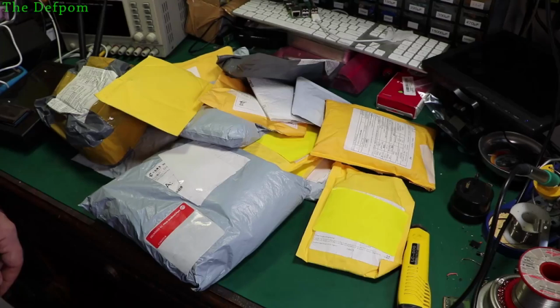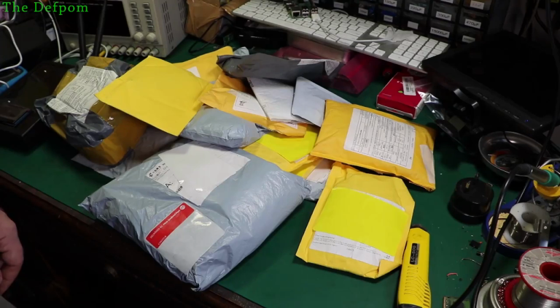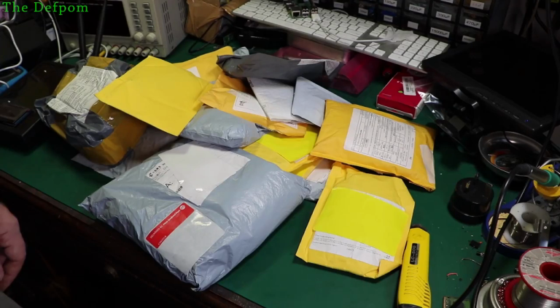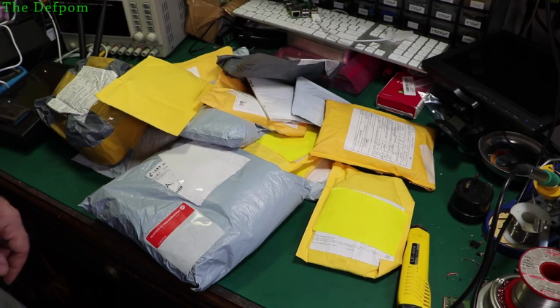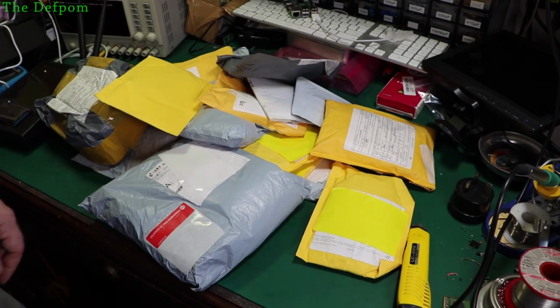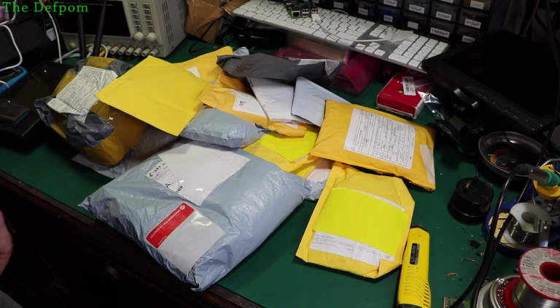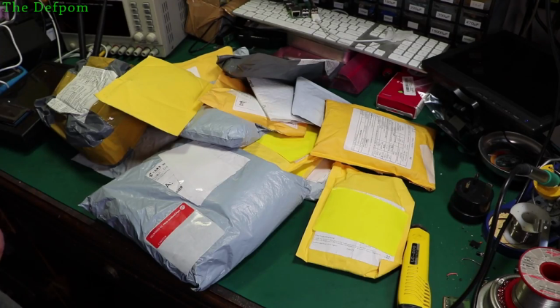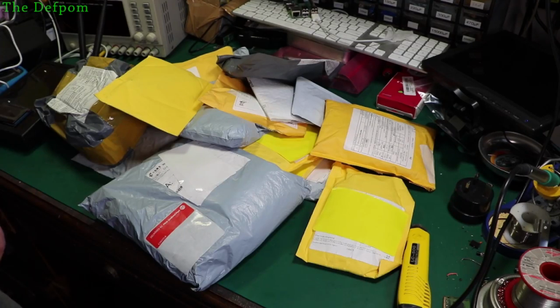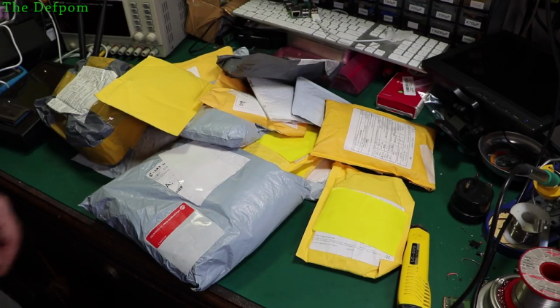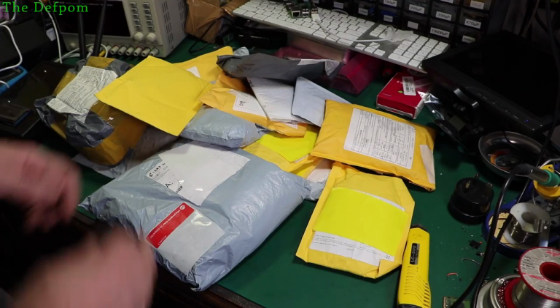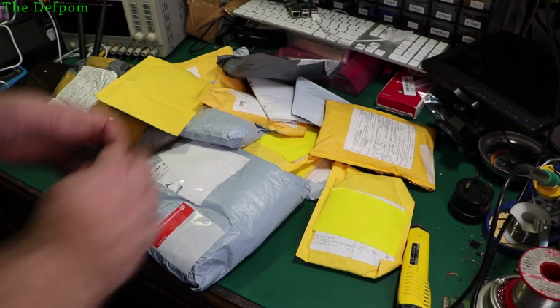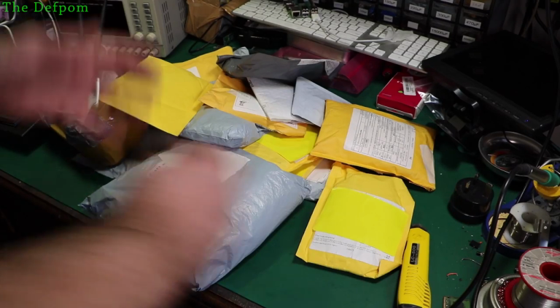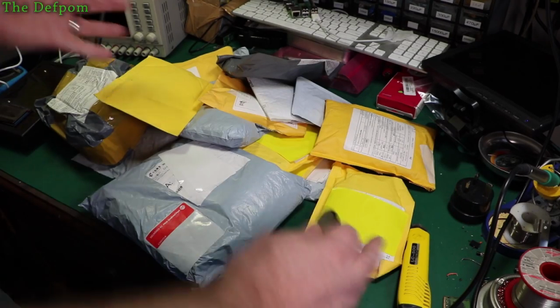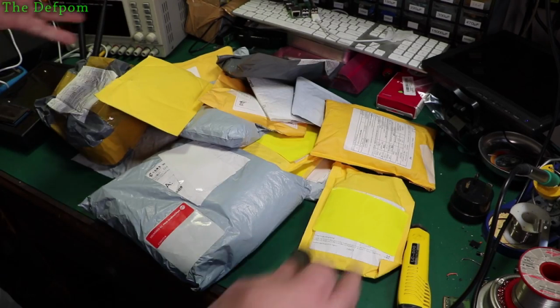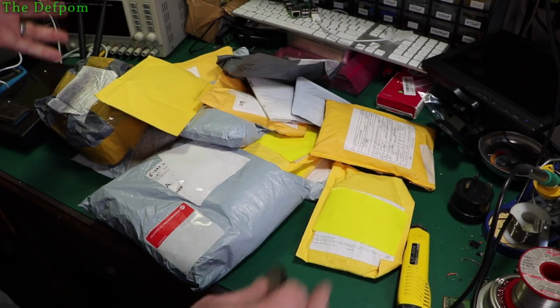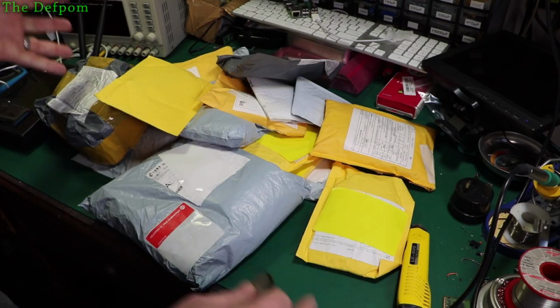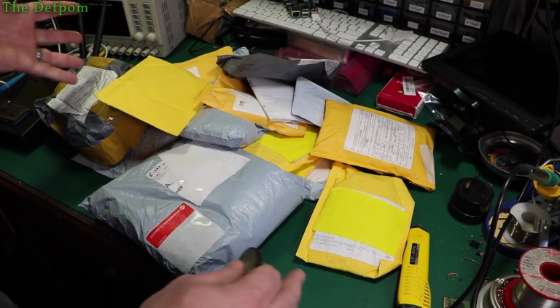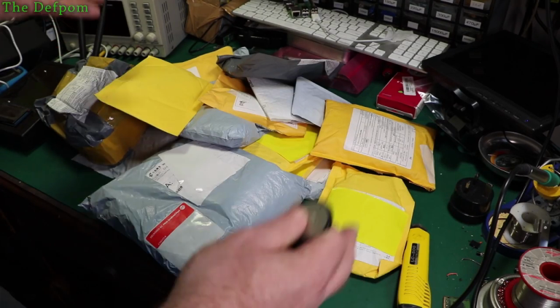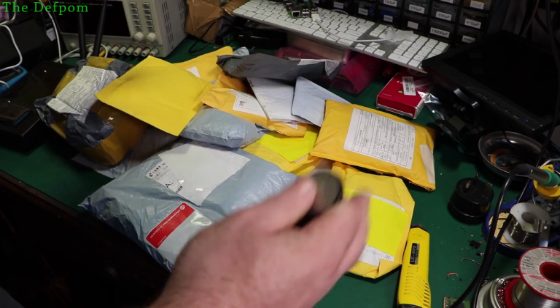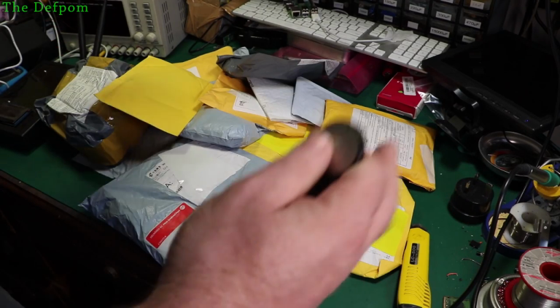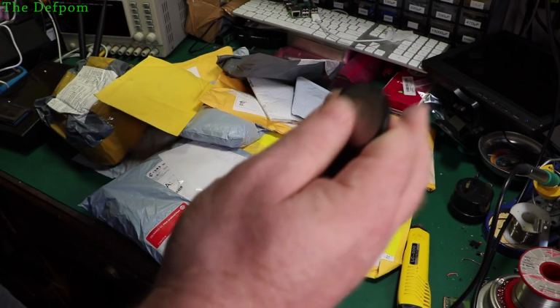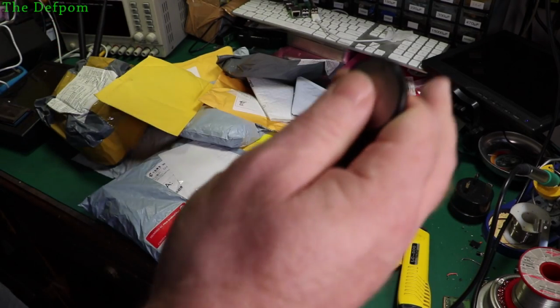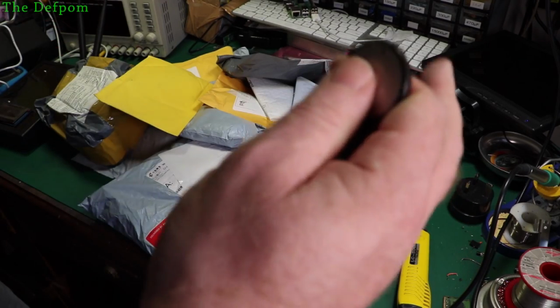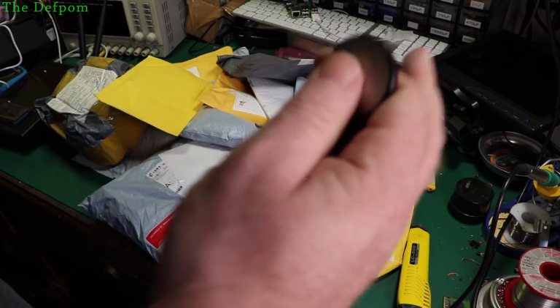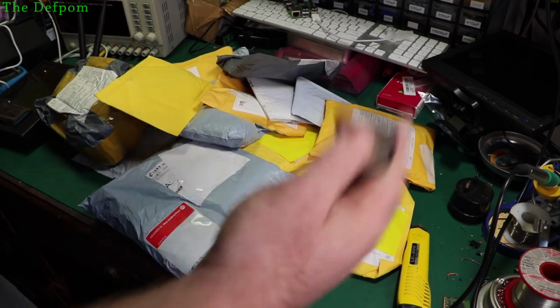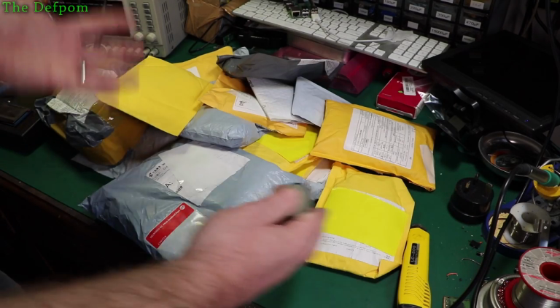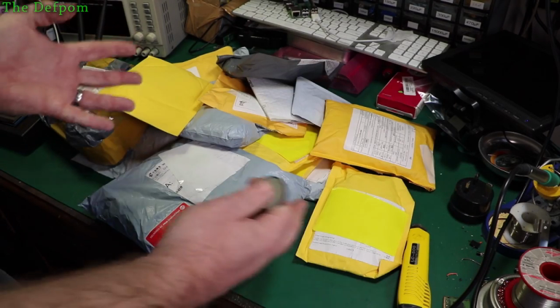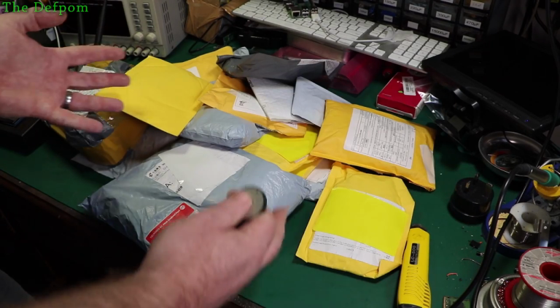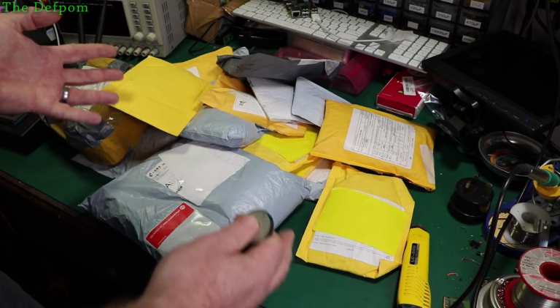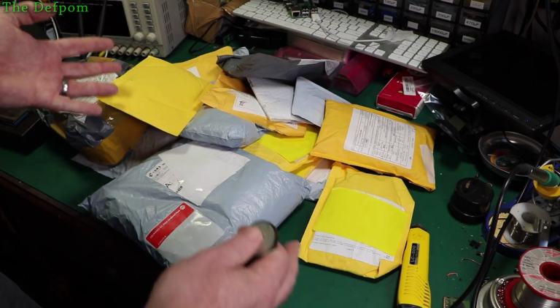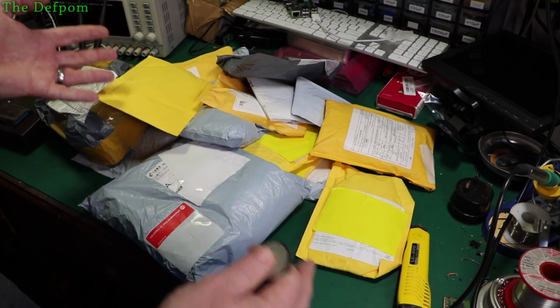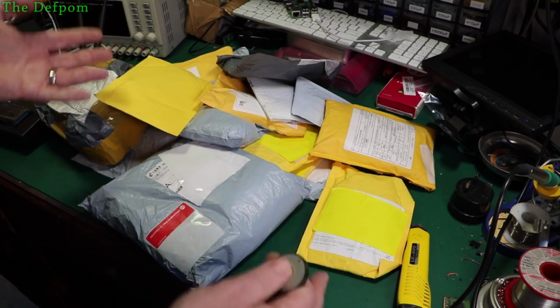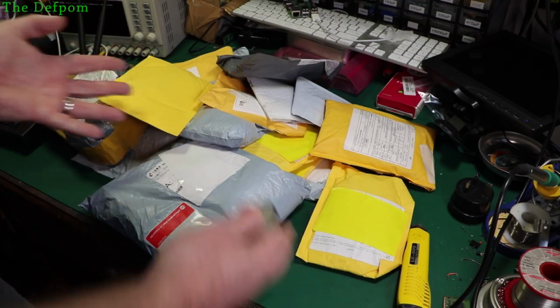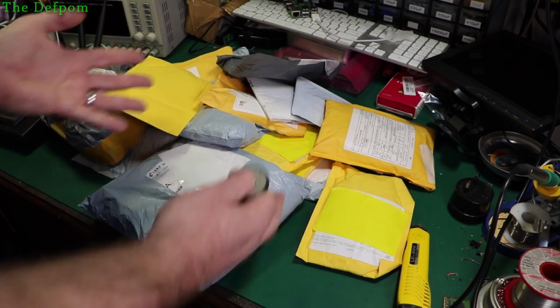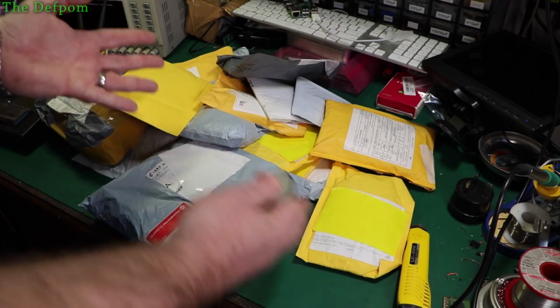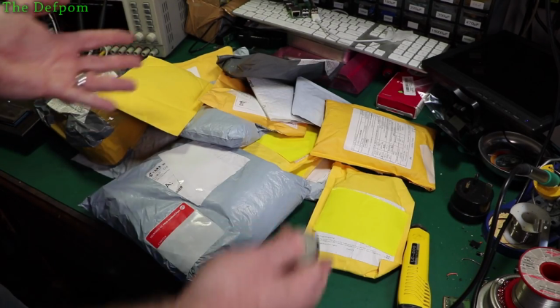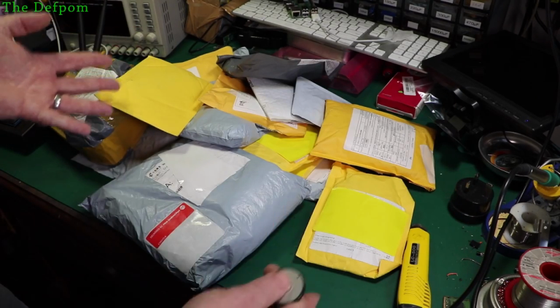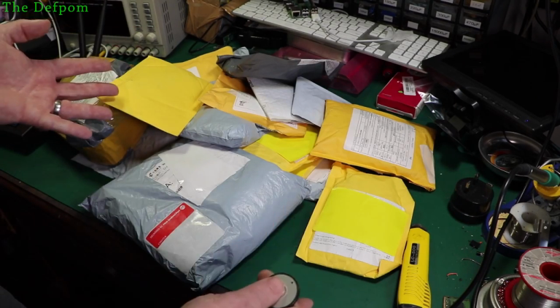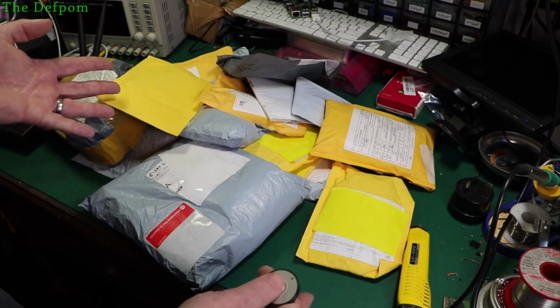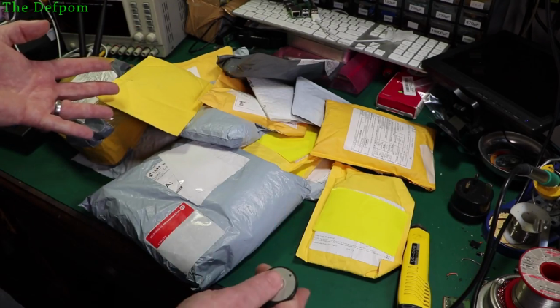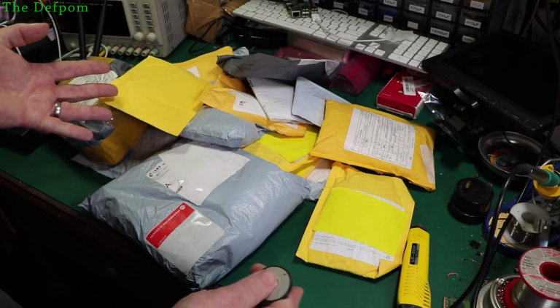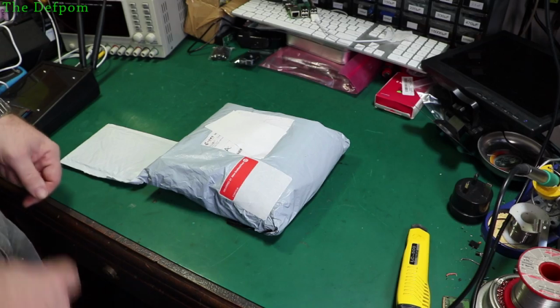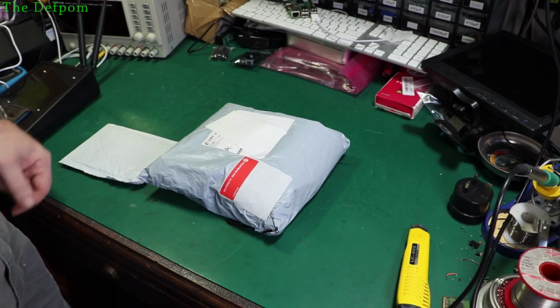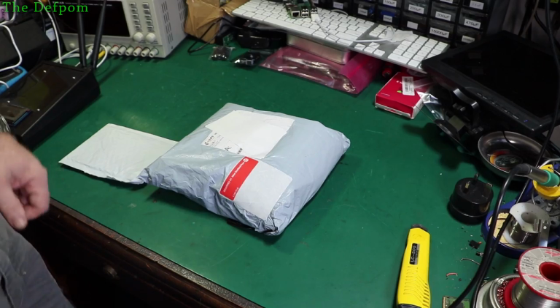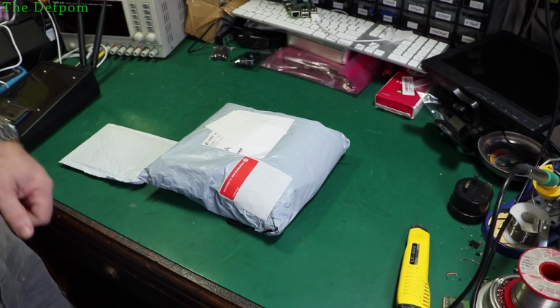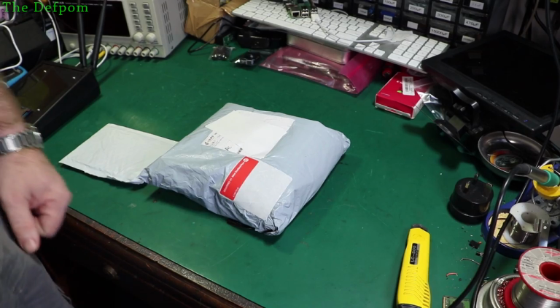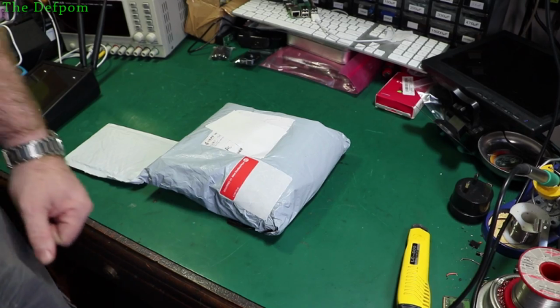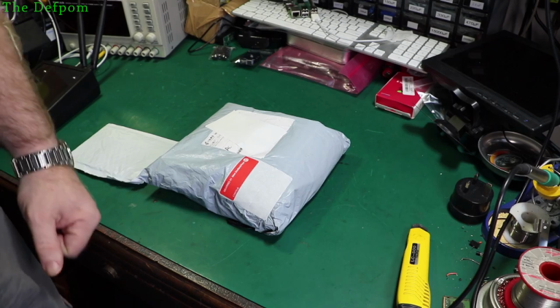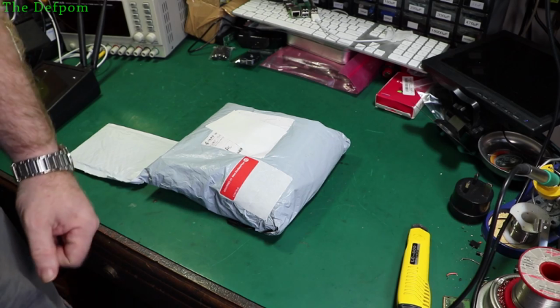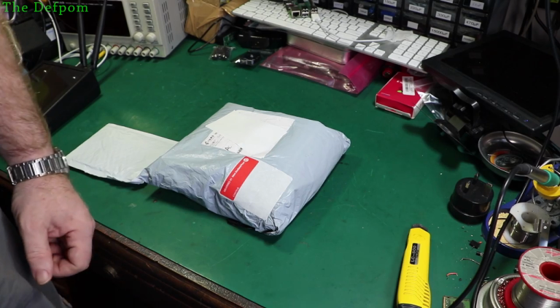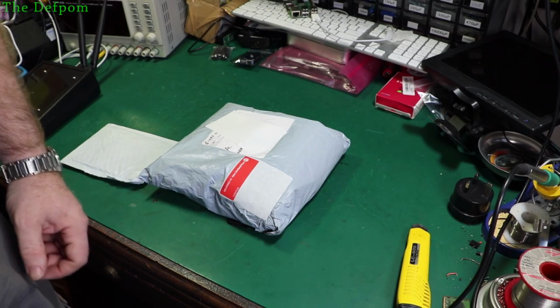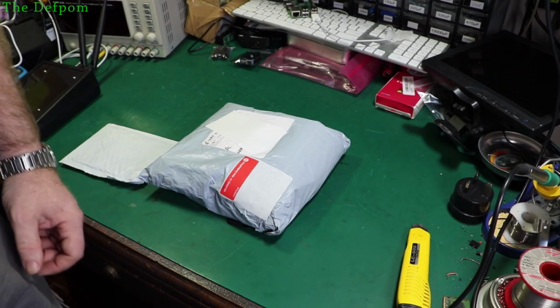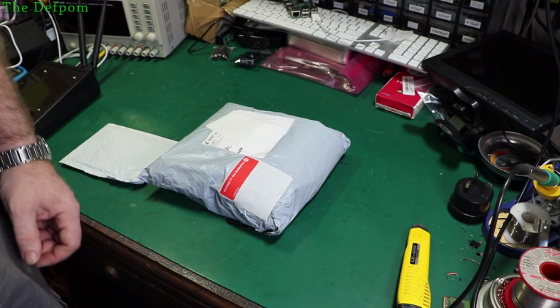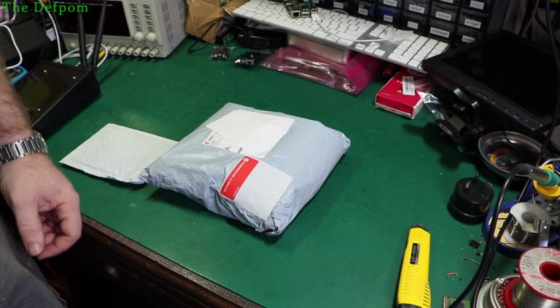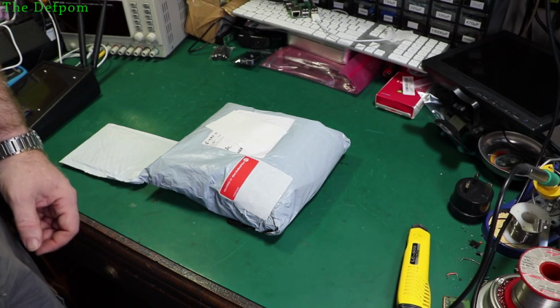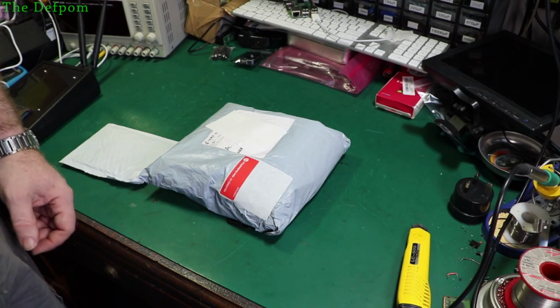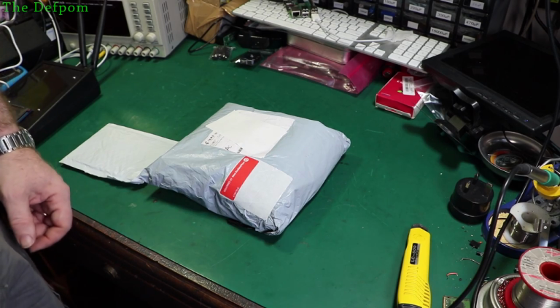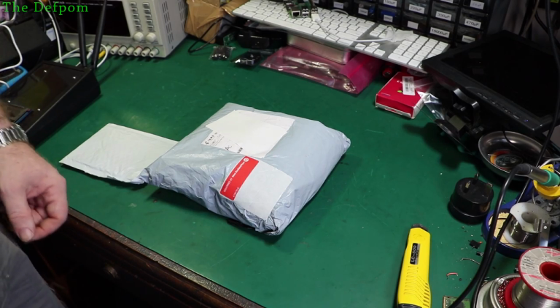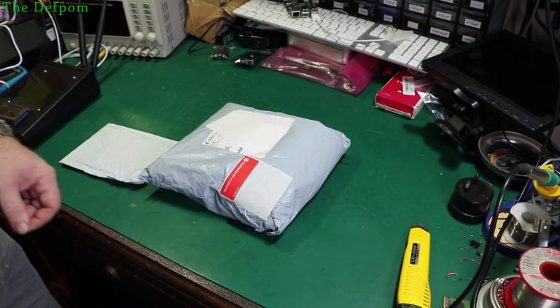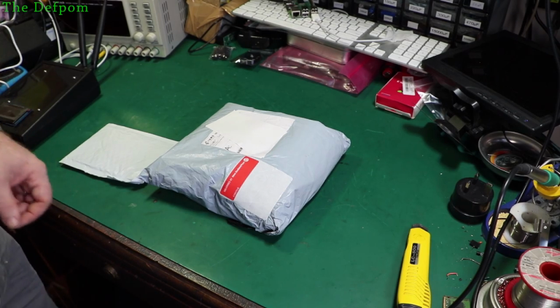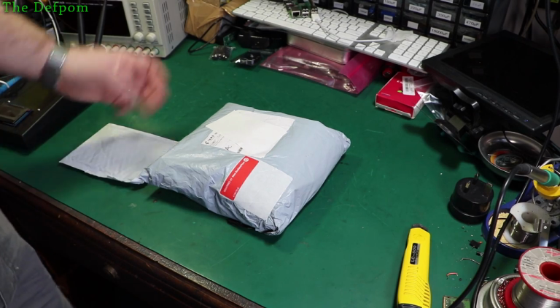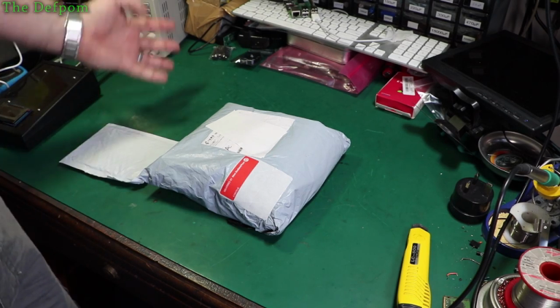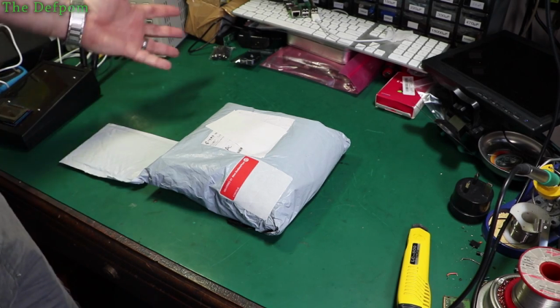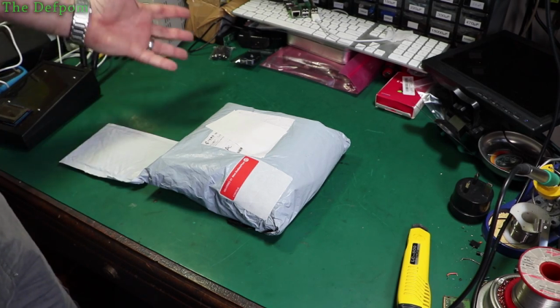I've got another mega mailbag. Let's see what I've got this time. I thought there were about a dozen items, but I've actually got 18 items — 18!